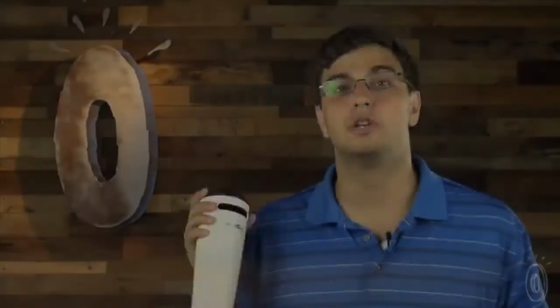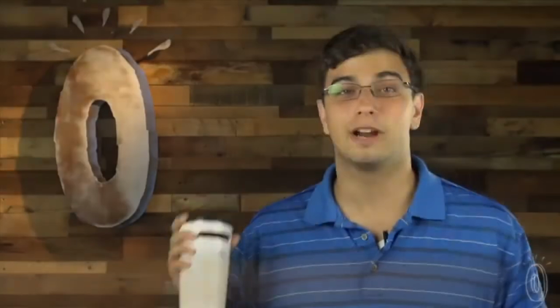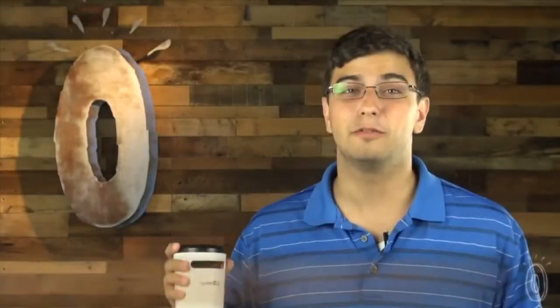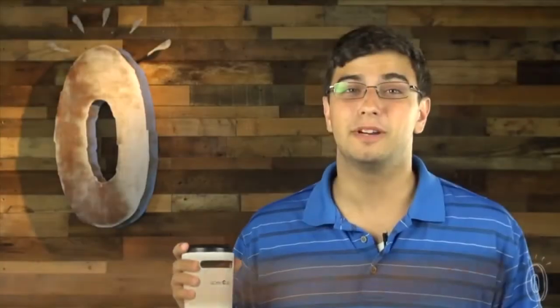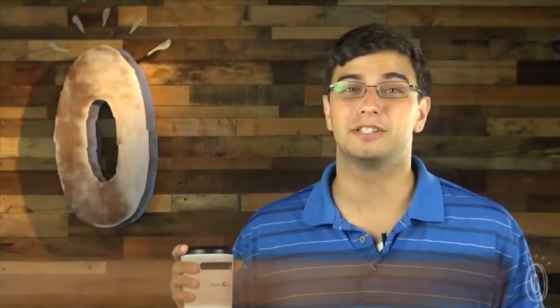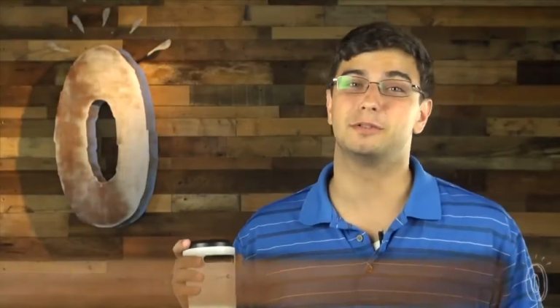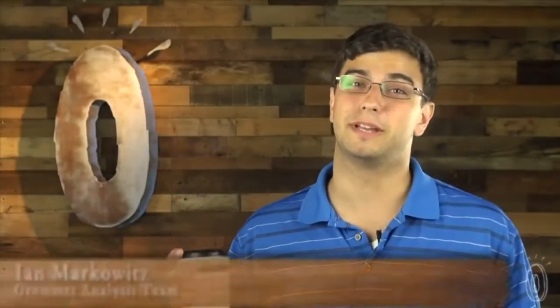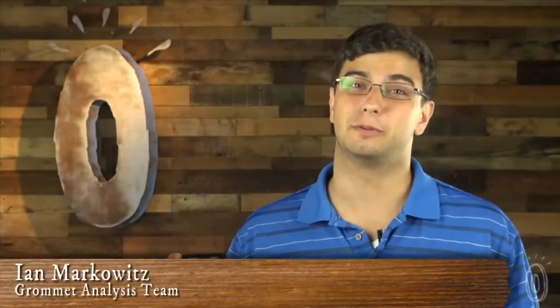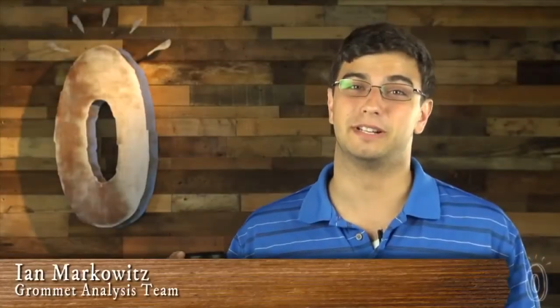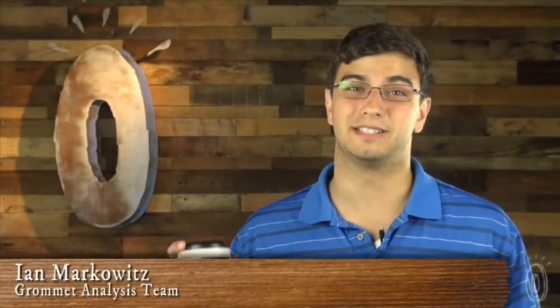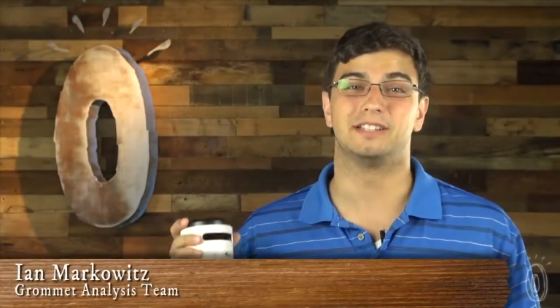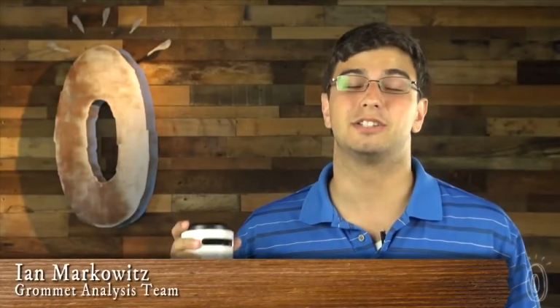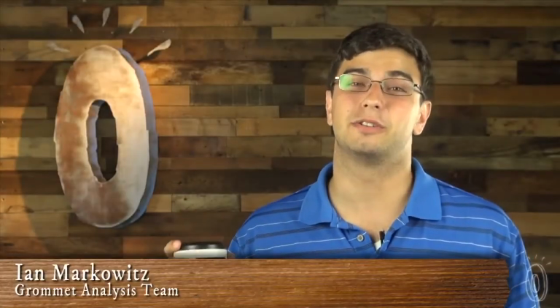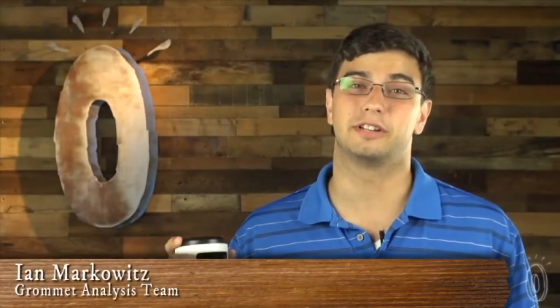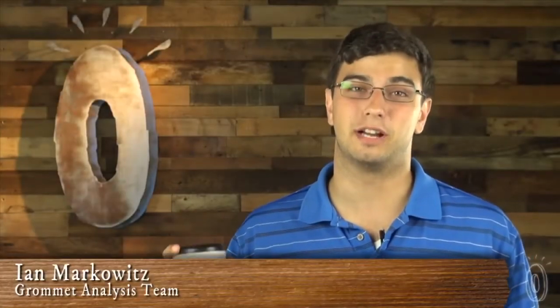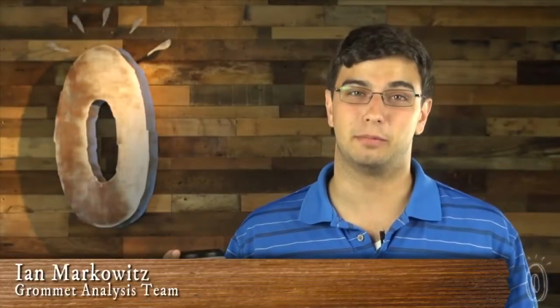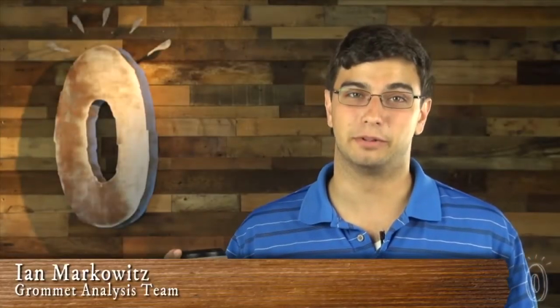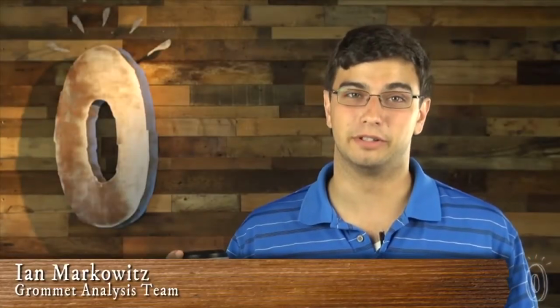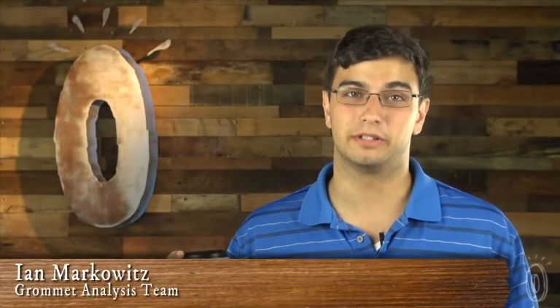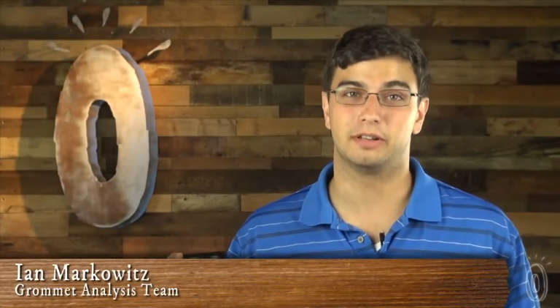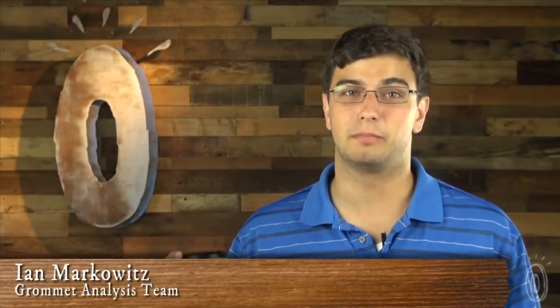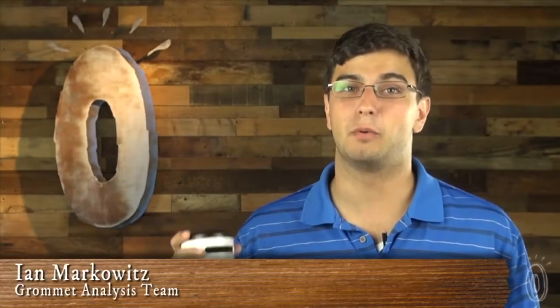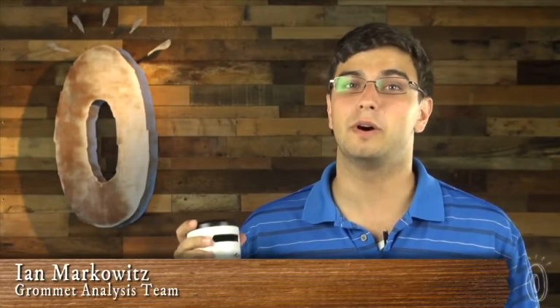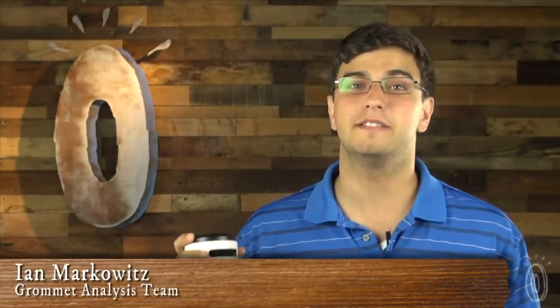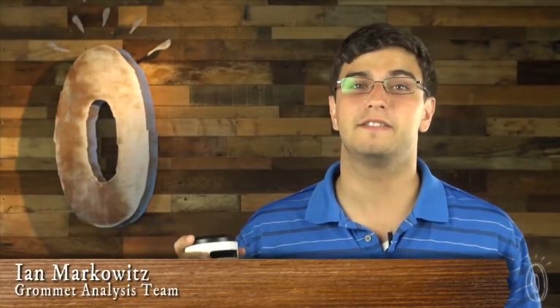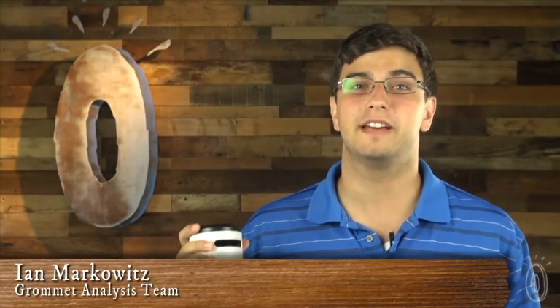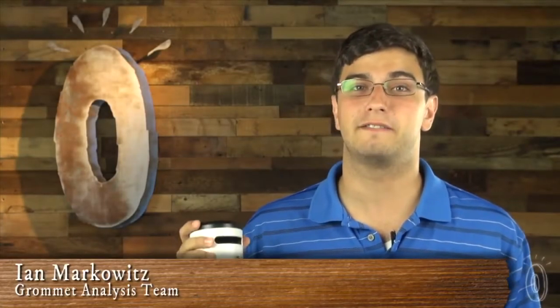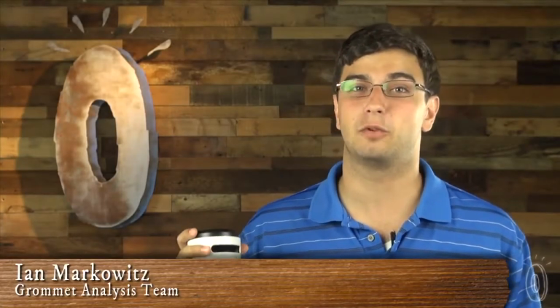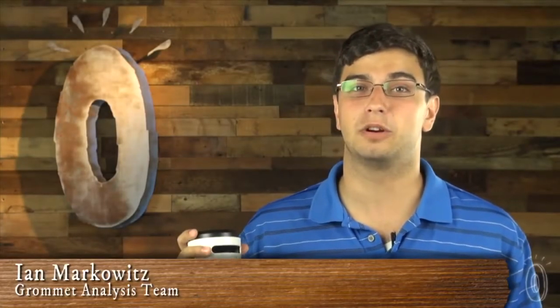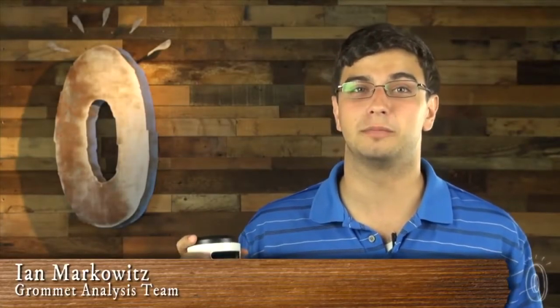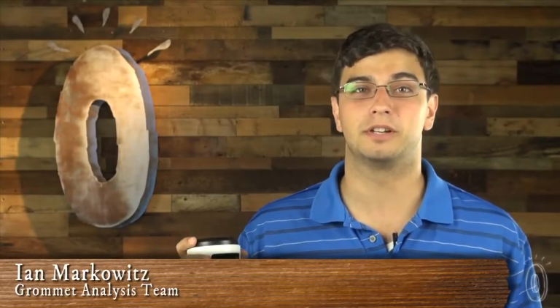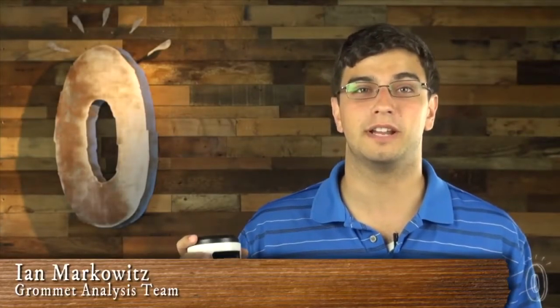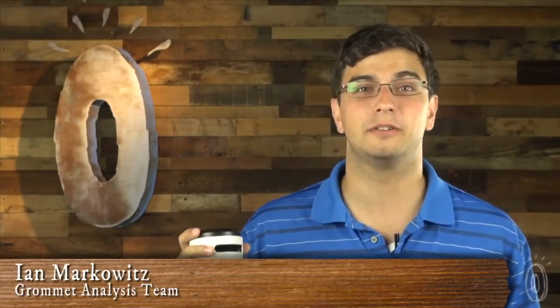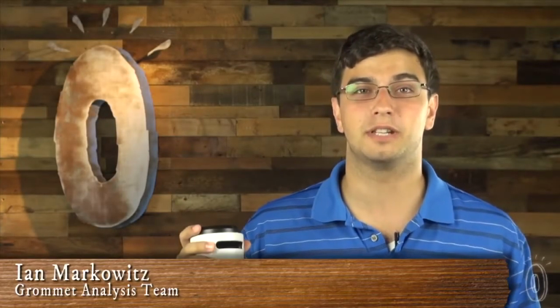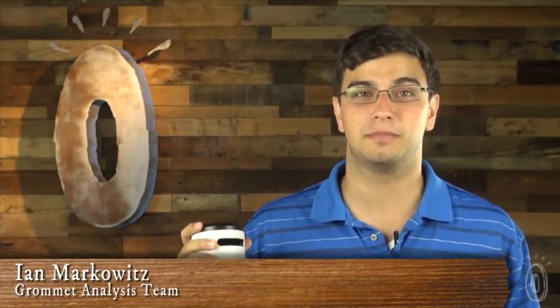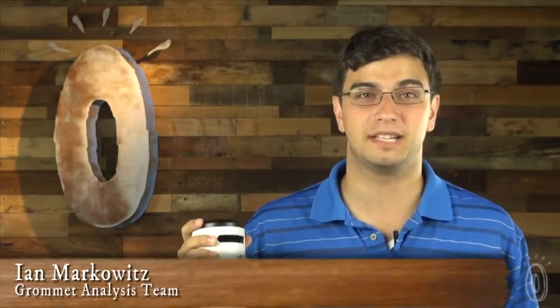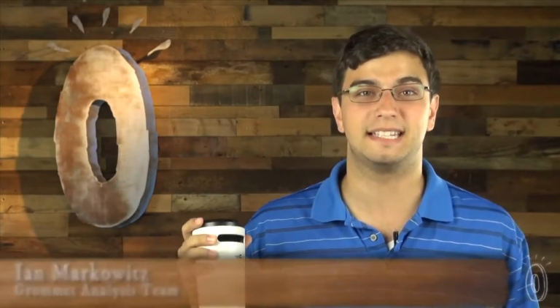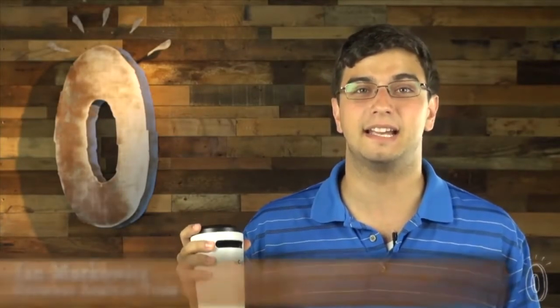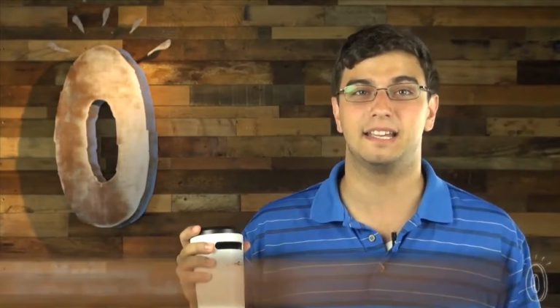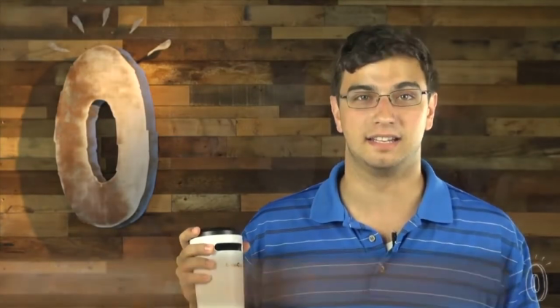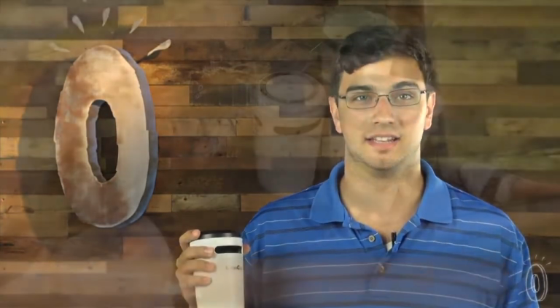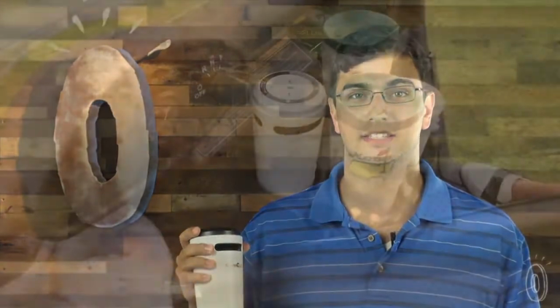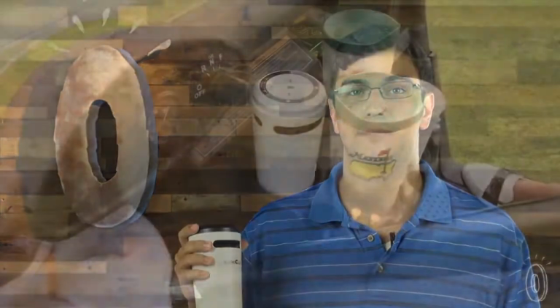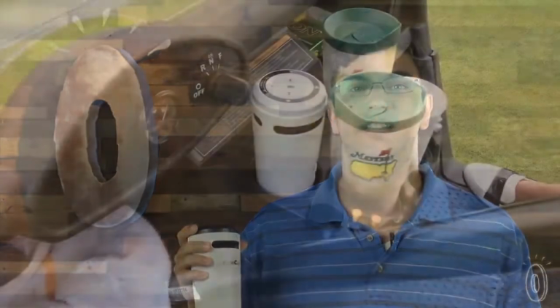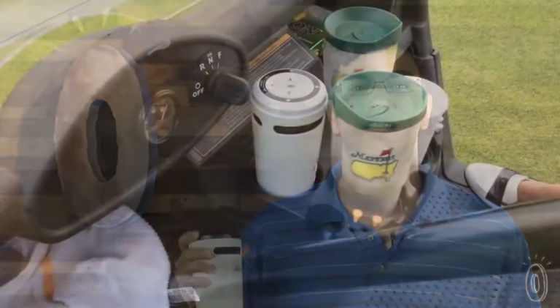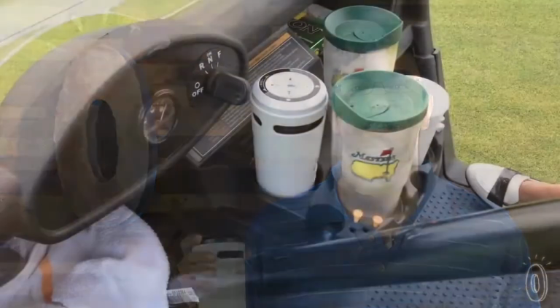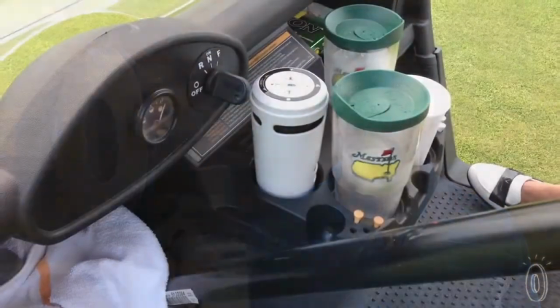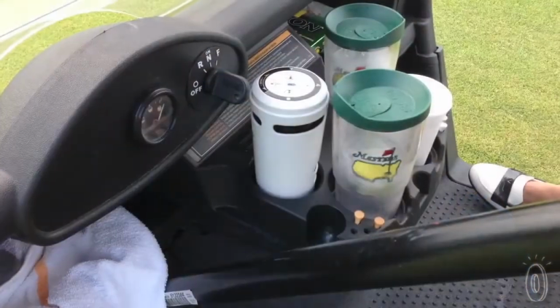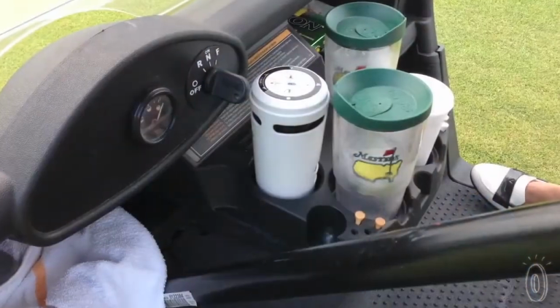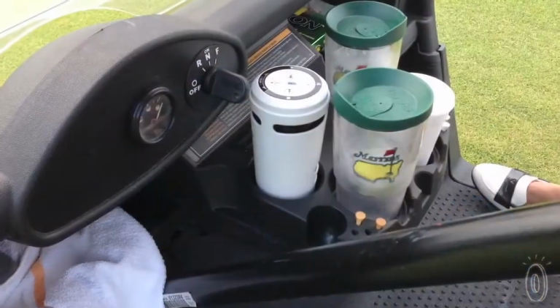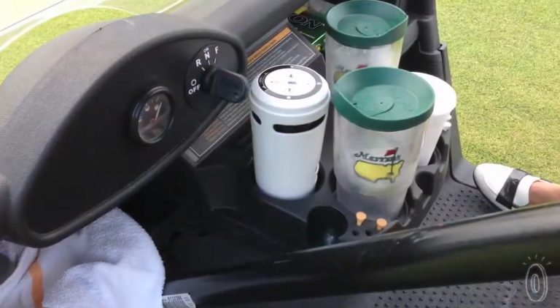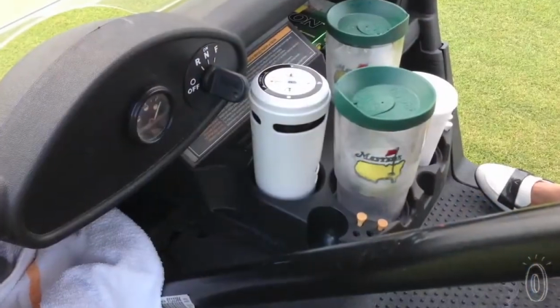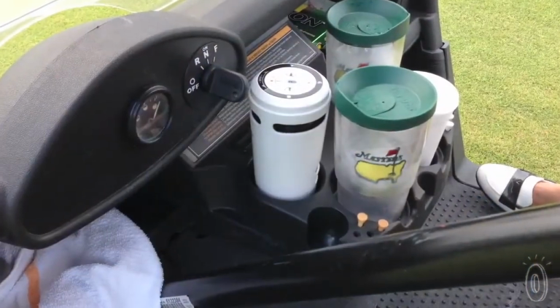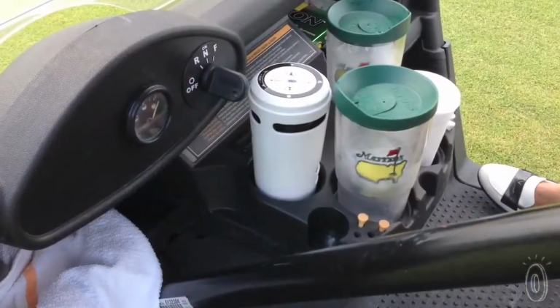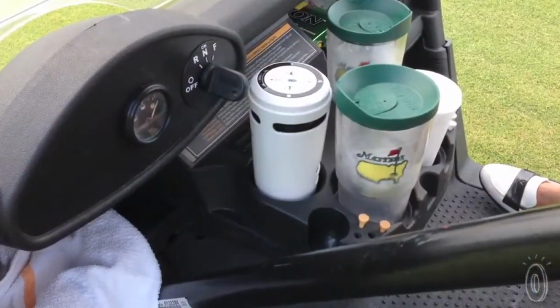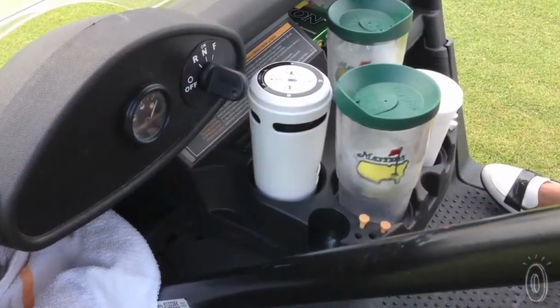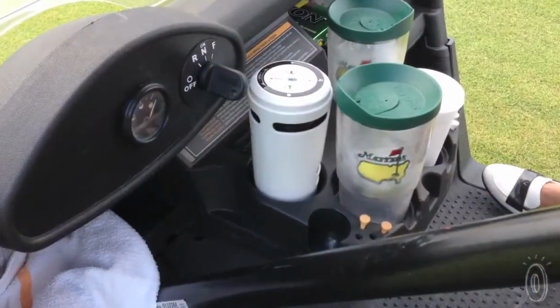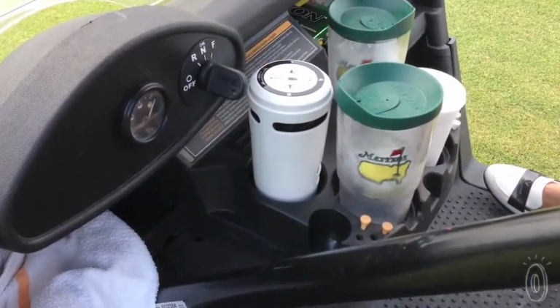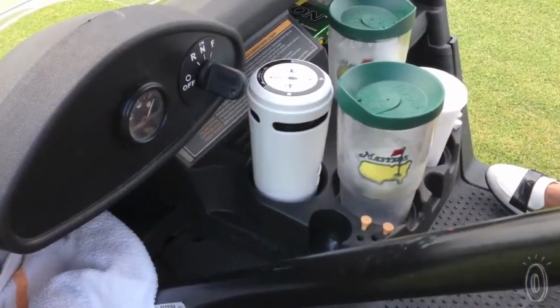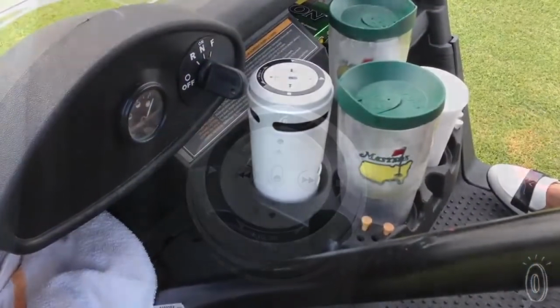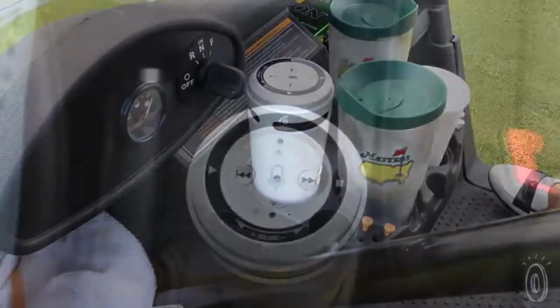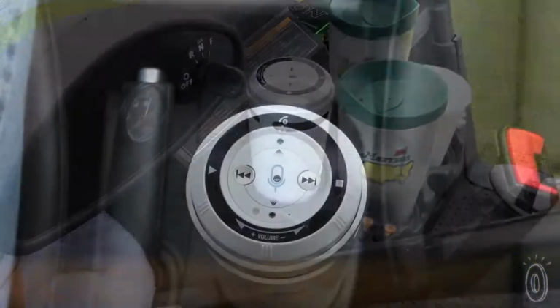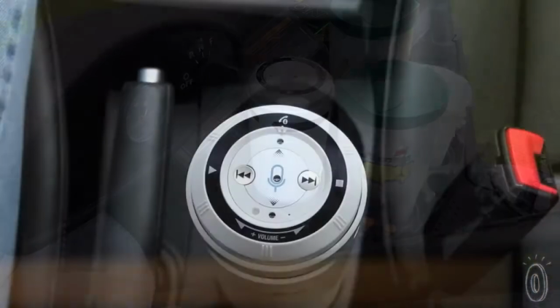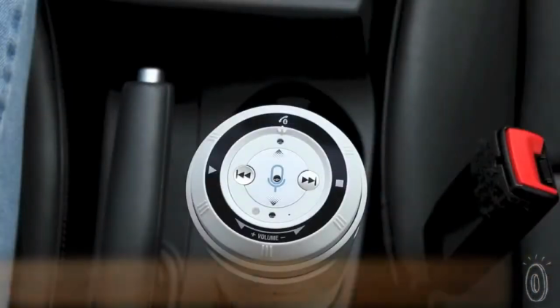Travel mugs are ubiquitous, and so are their cup holders. But what if that form could have something techy, something unexpected, something ingenious?